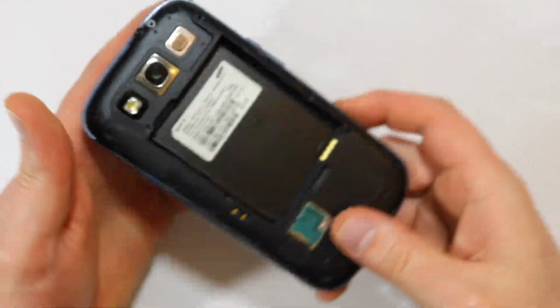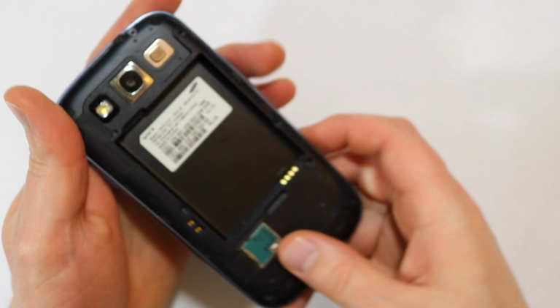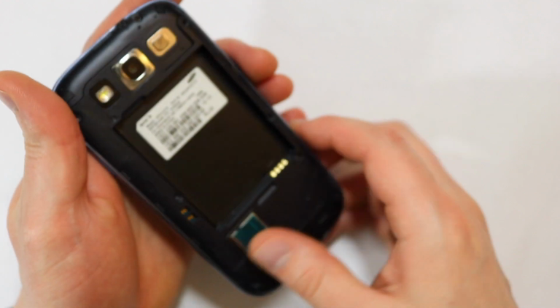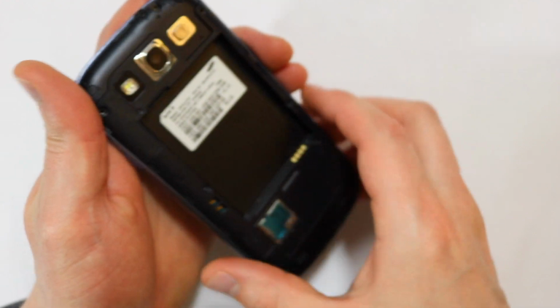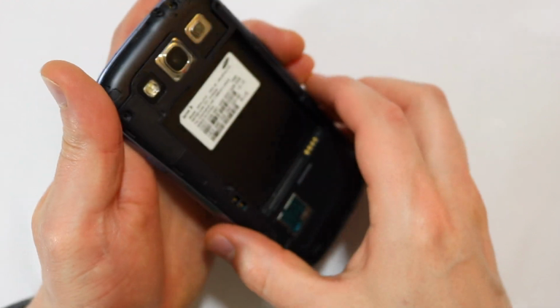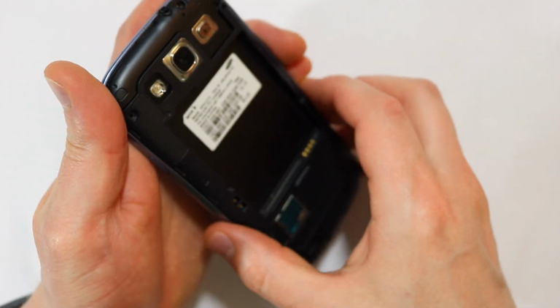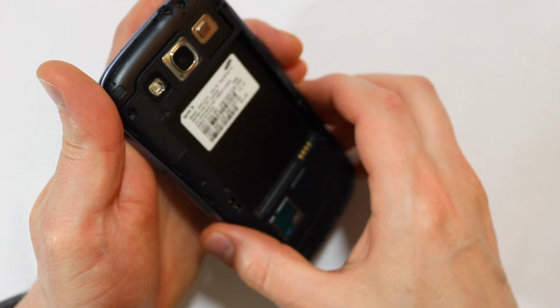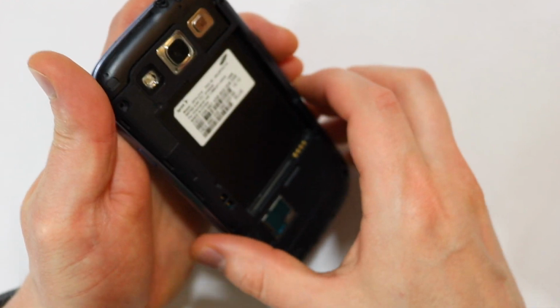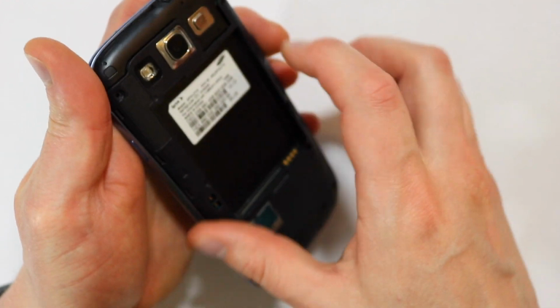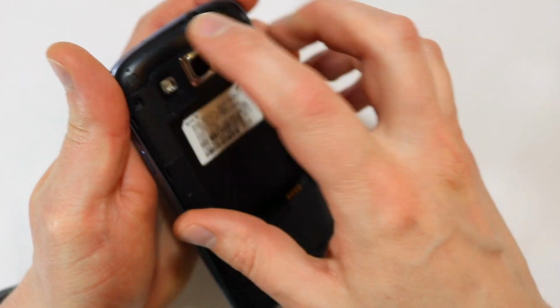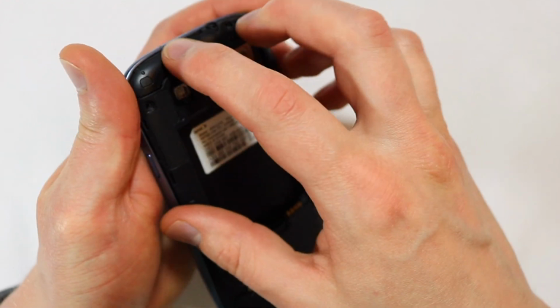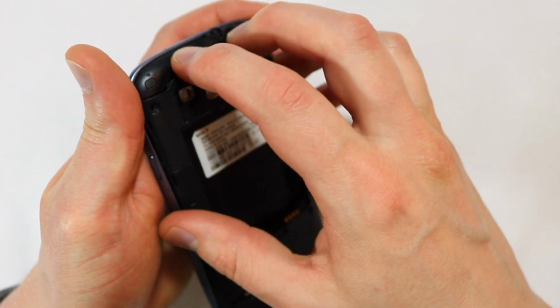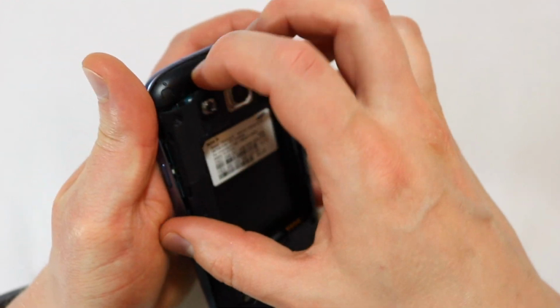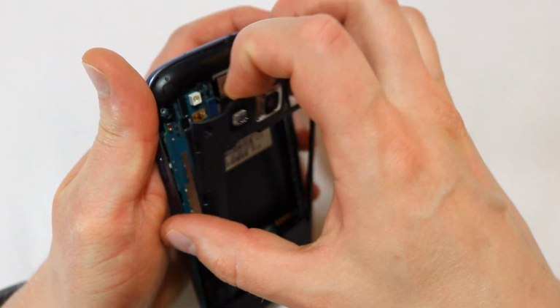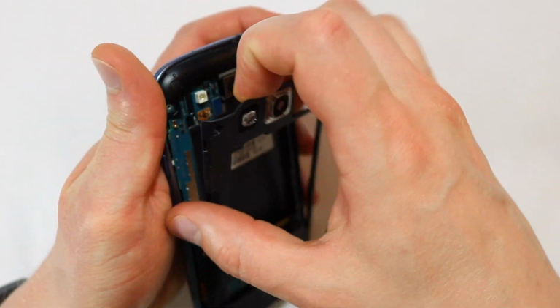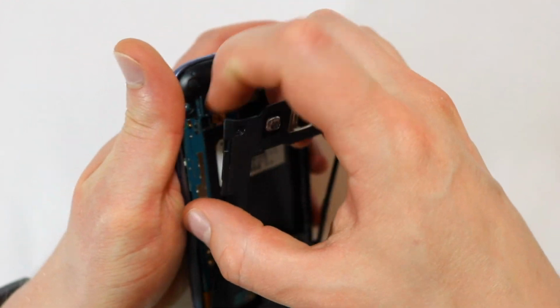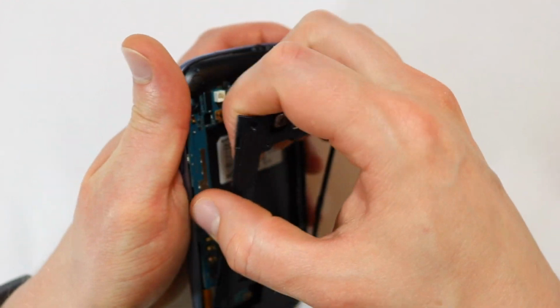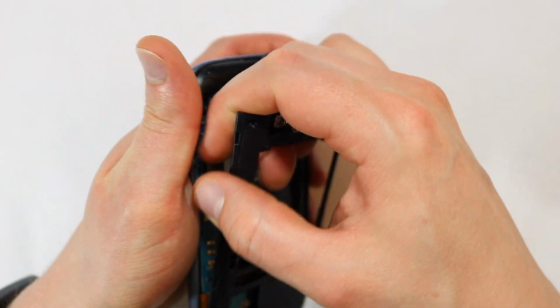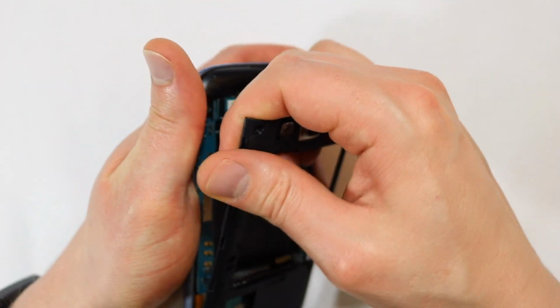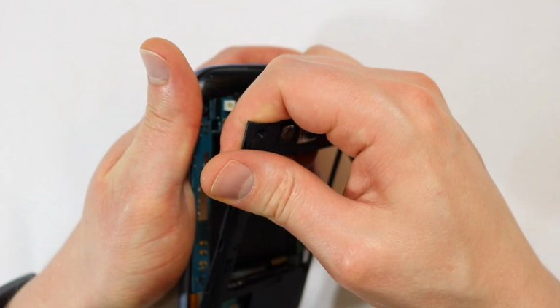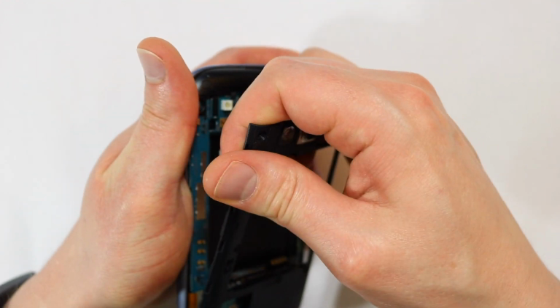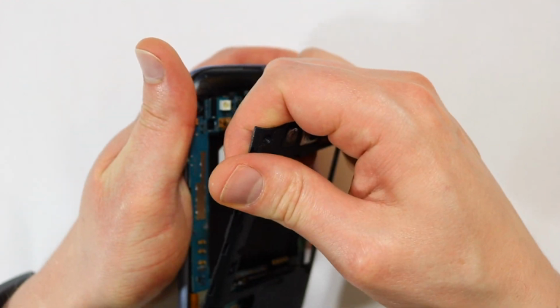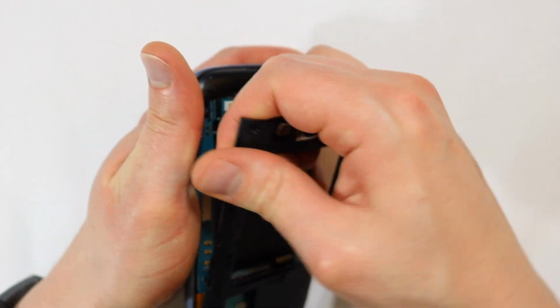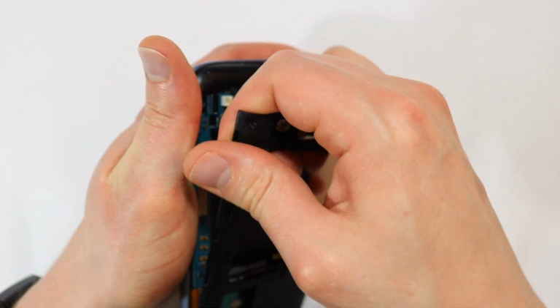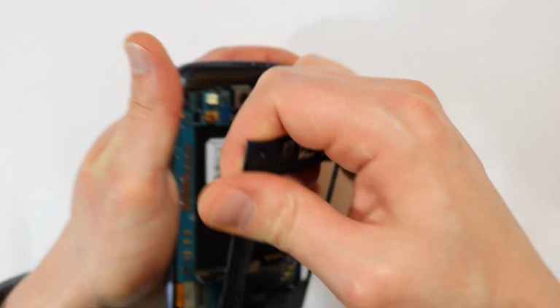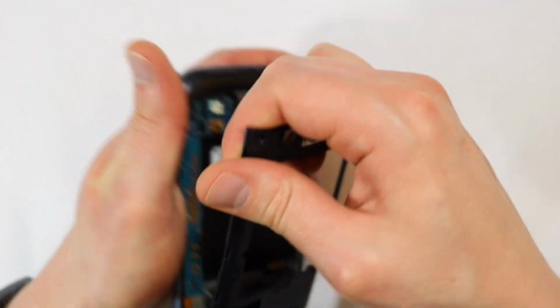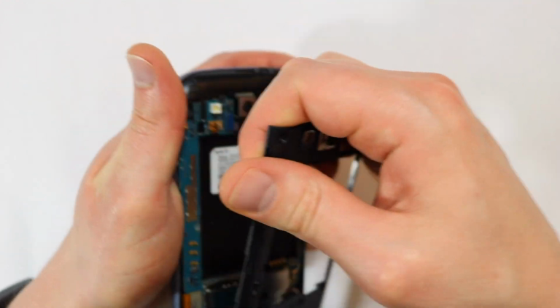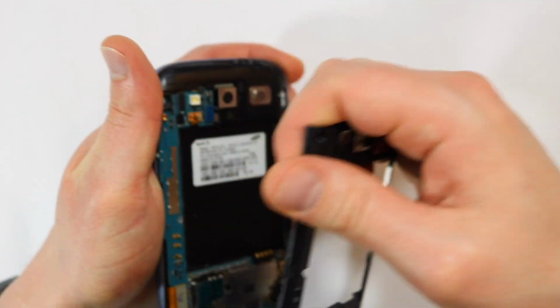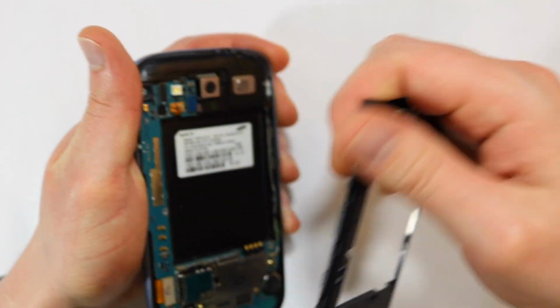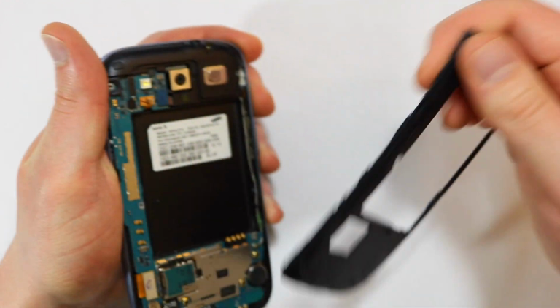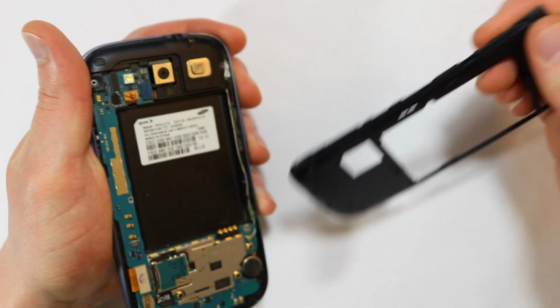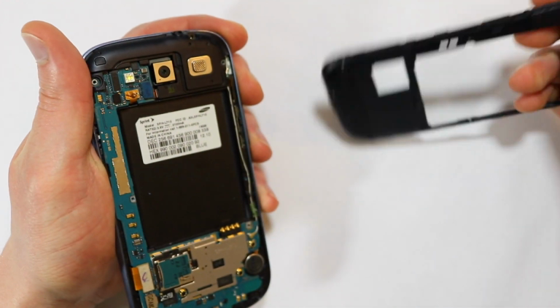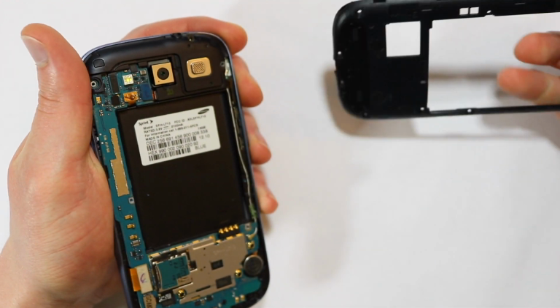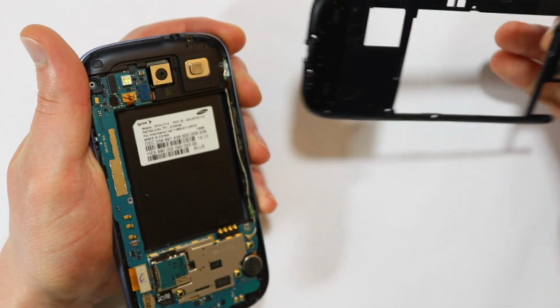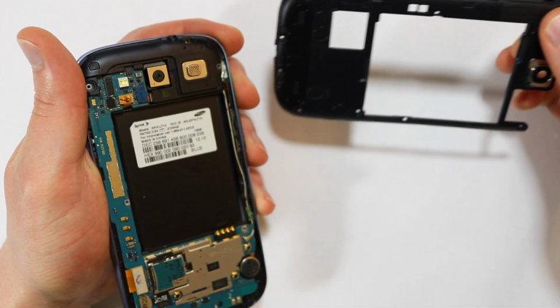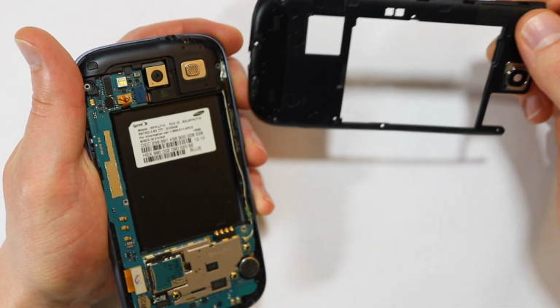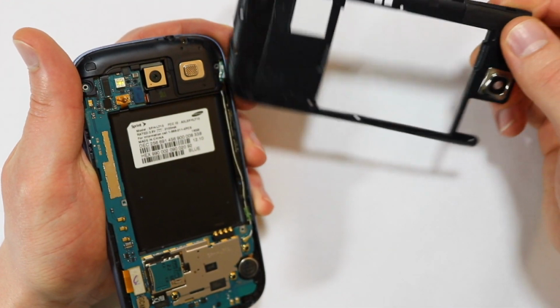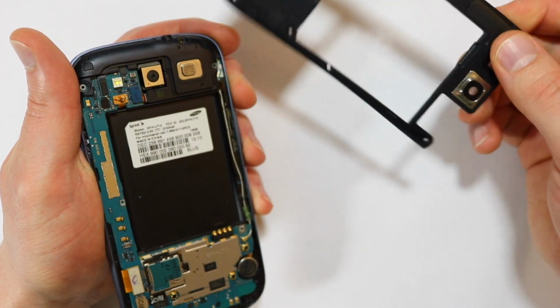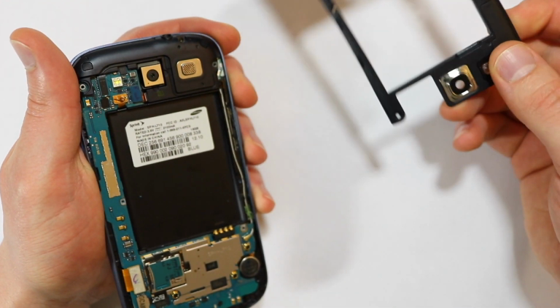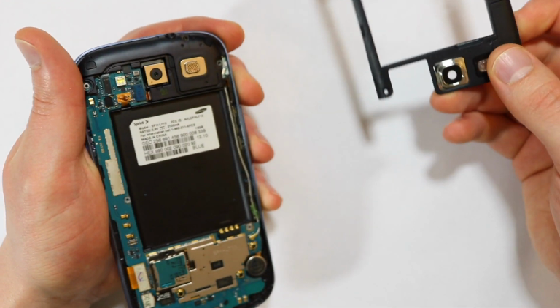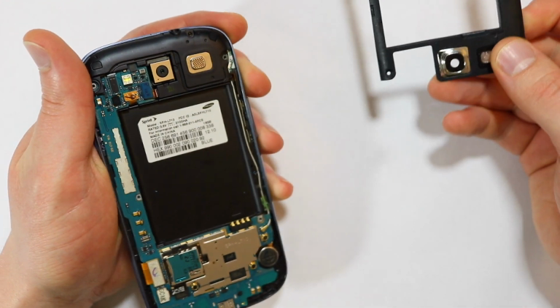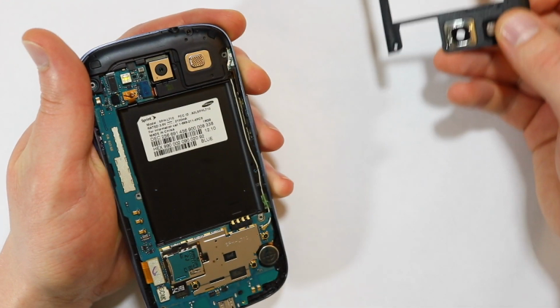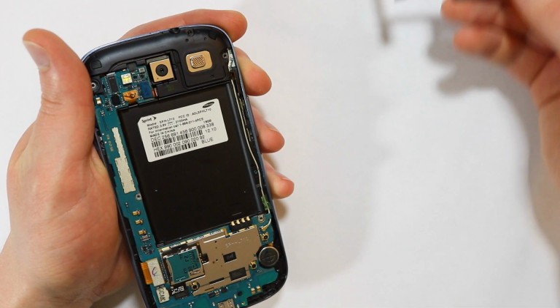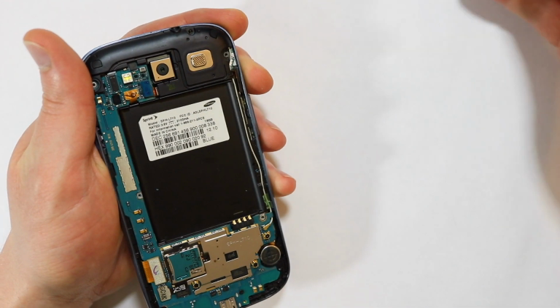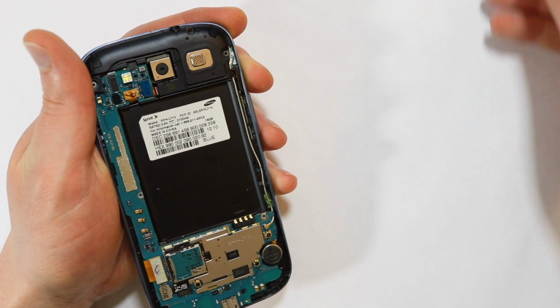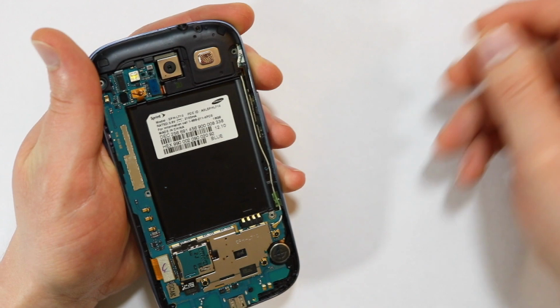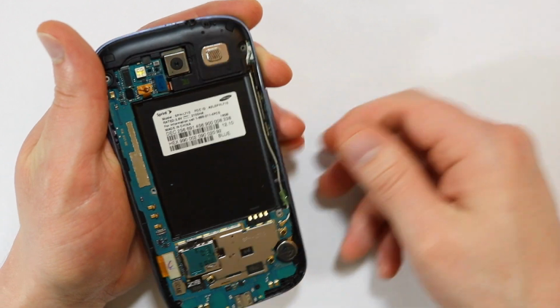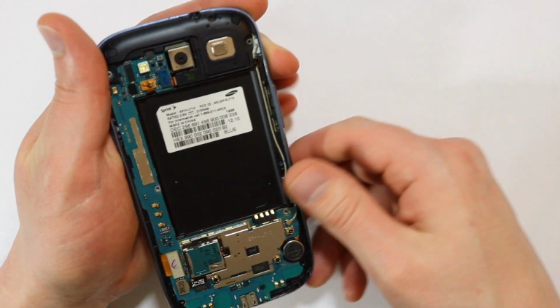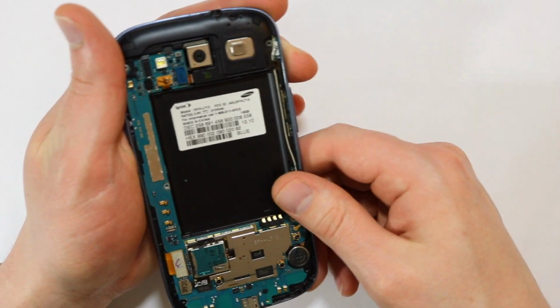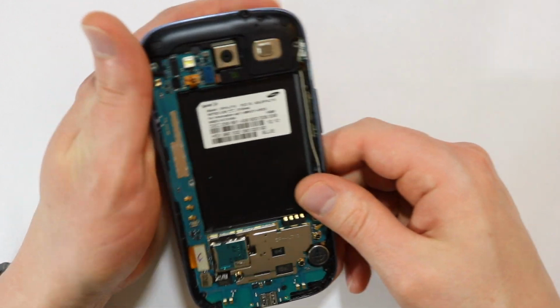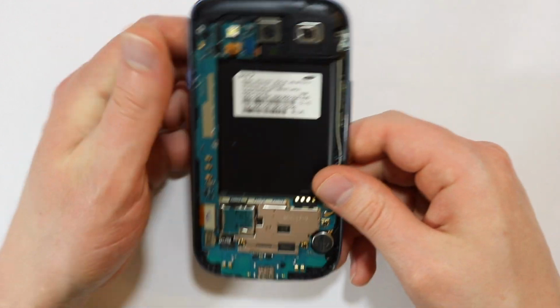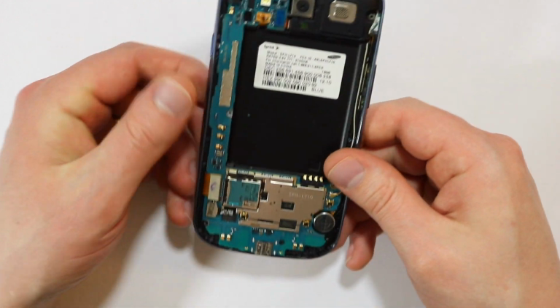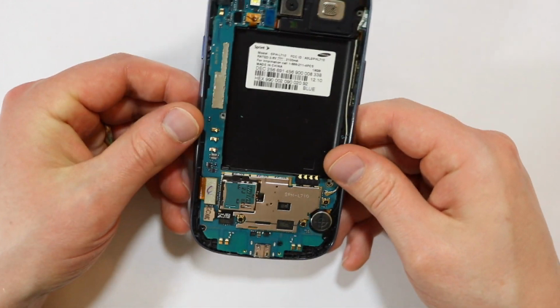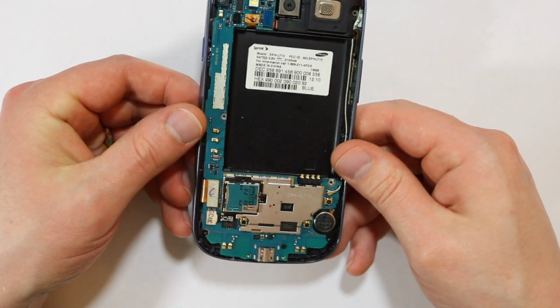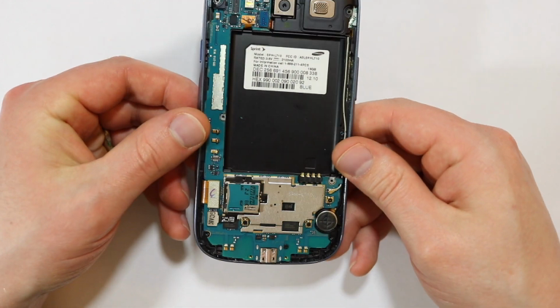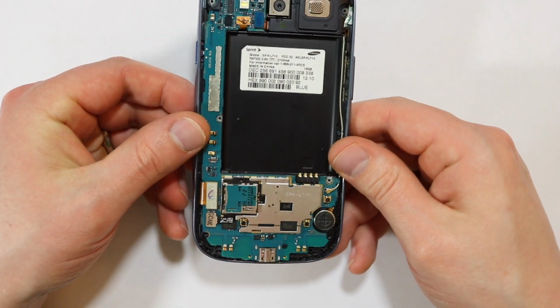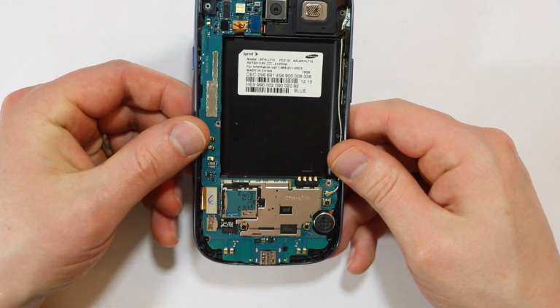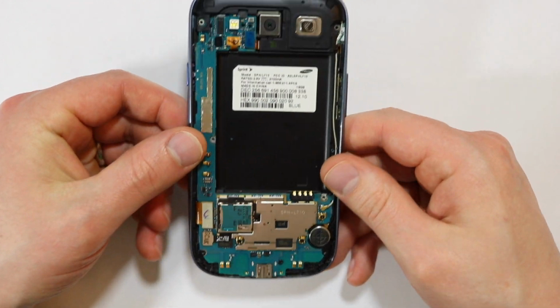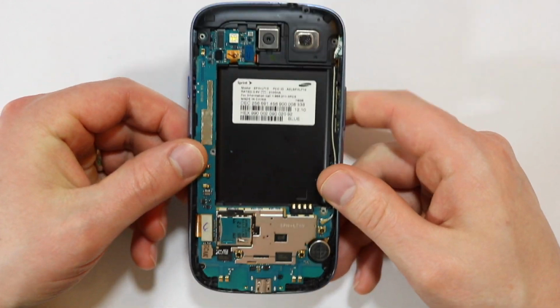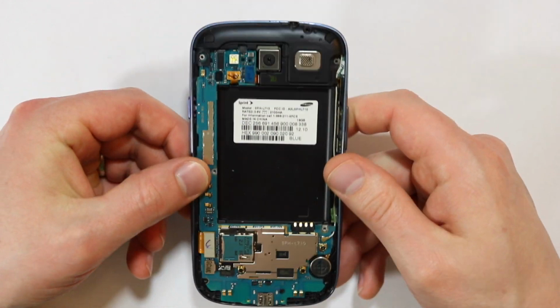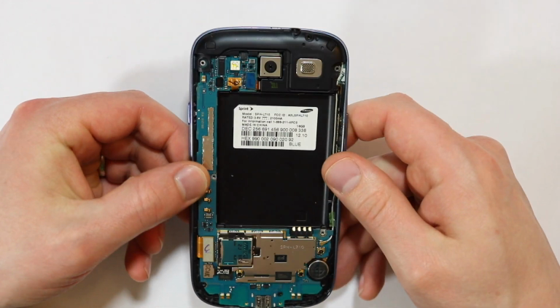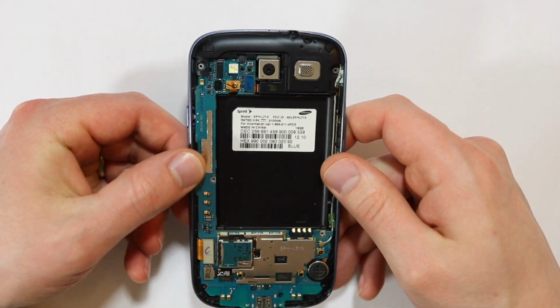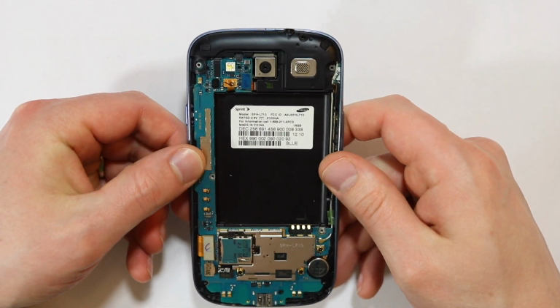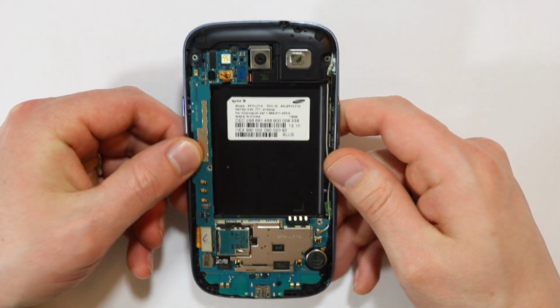Place your fingers under the top of the midframe and with a little leverage and some wiggle action, it should pop right off.